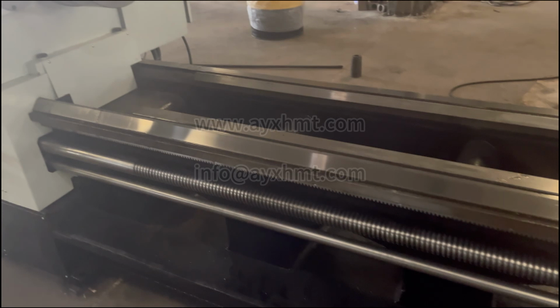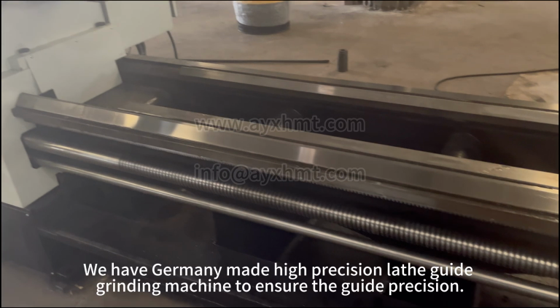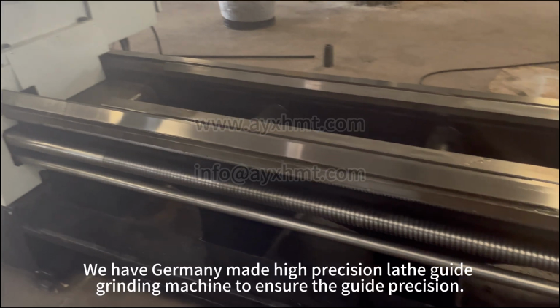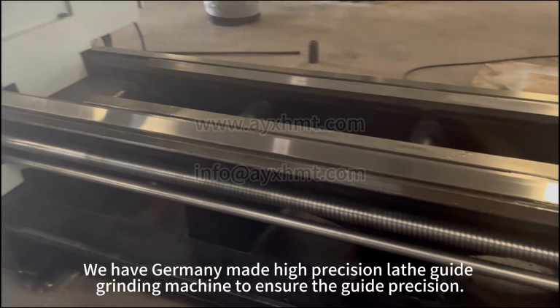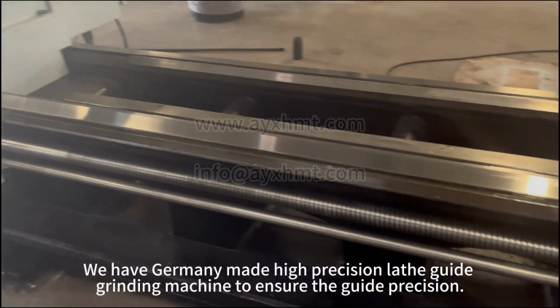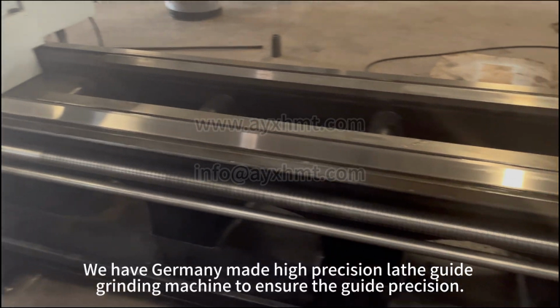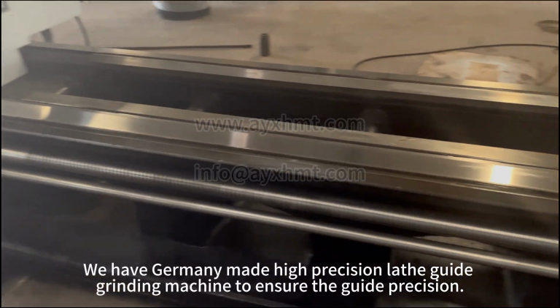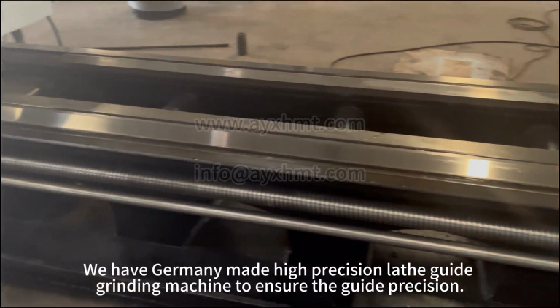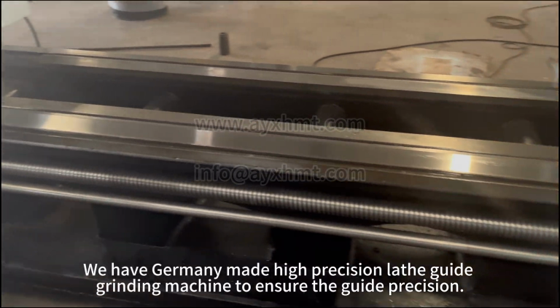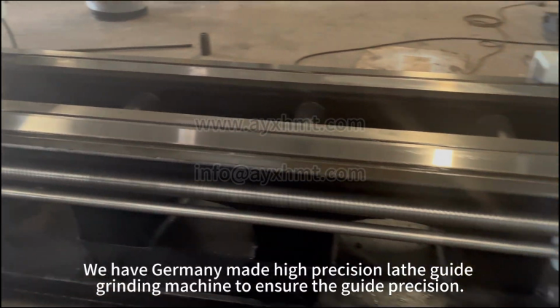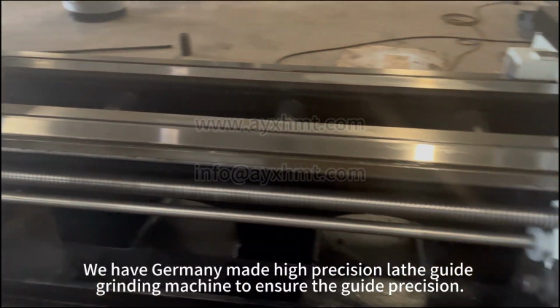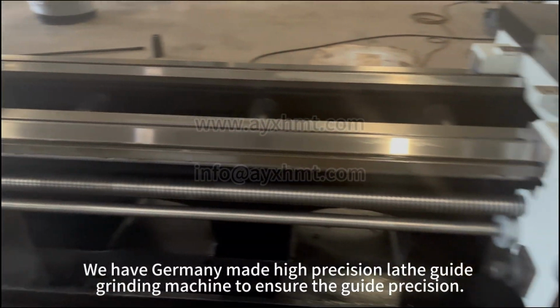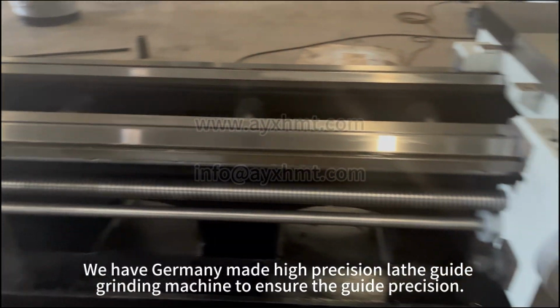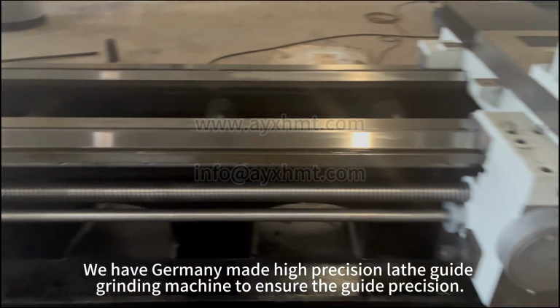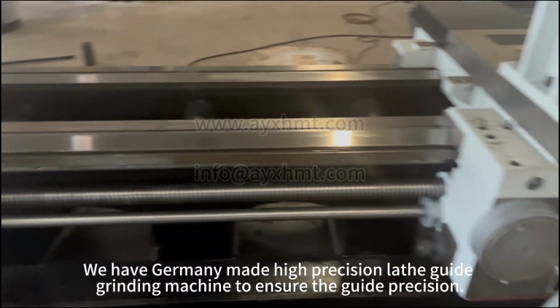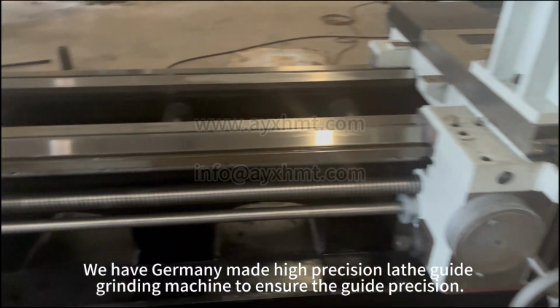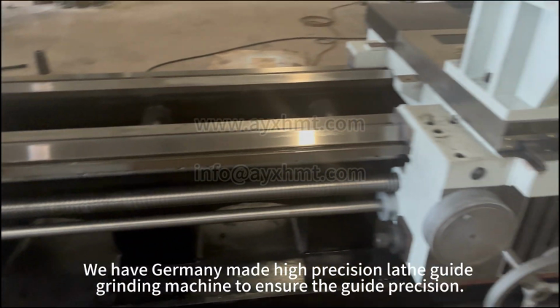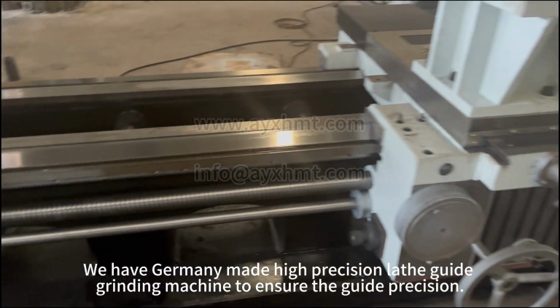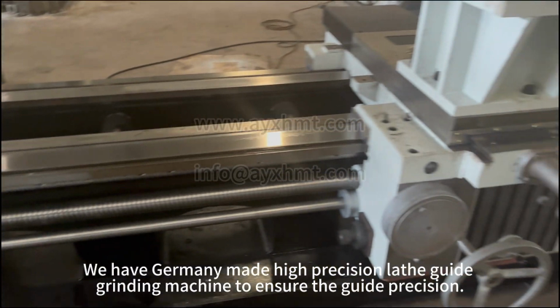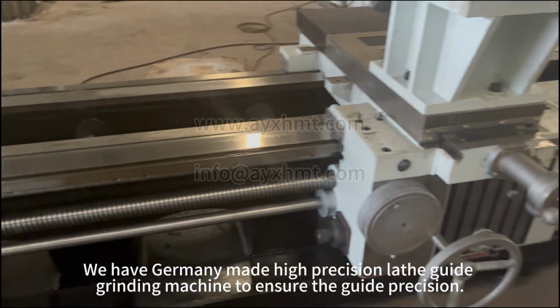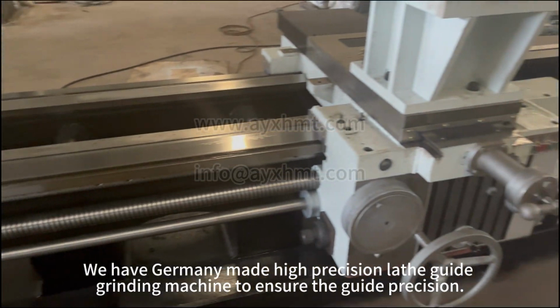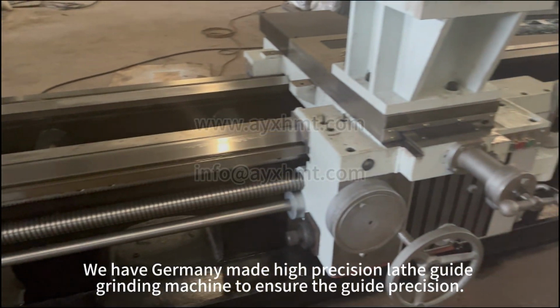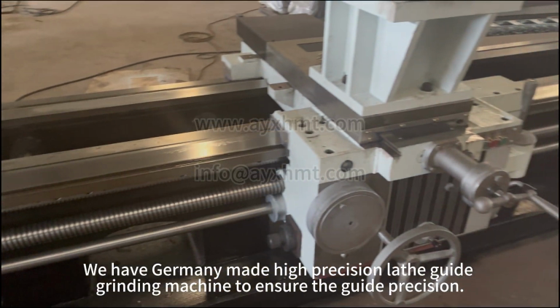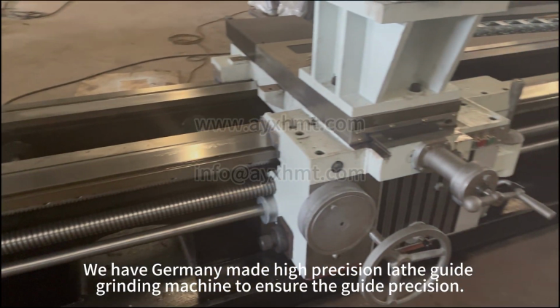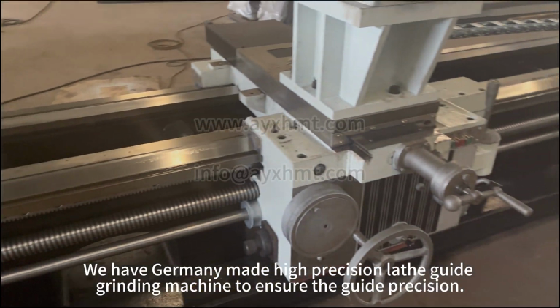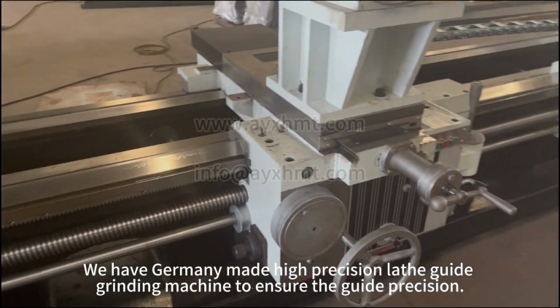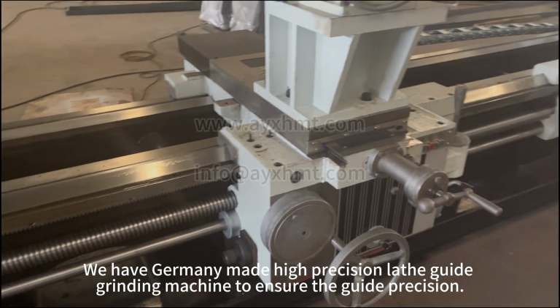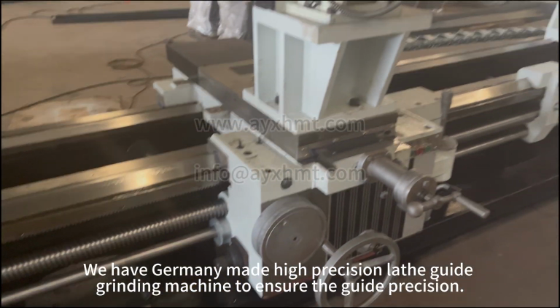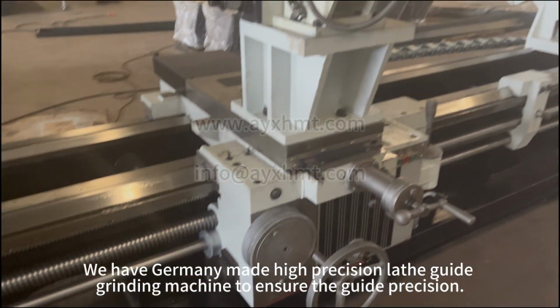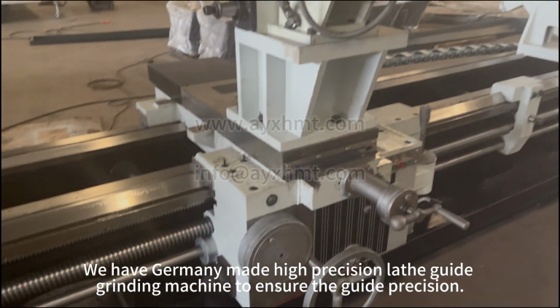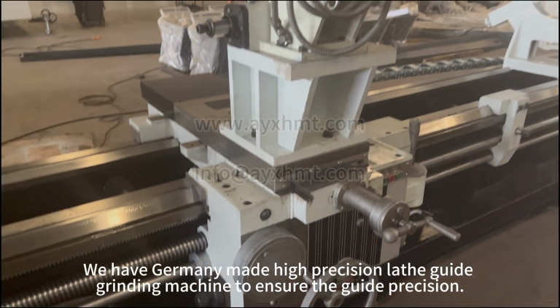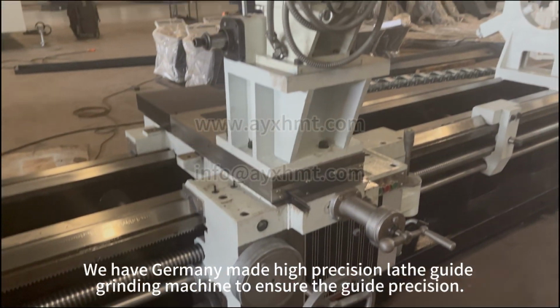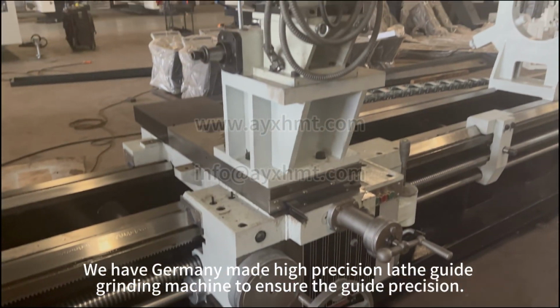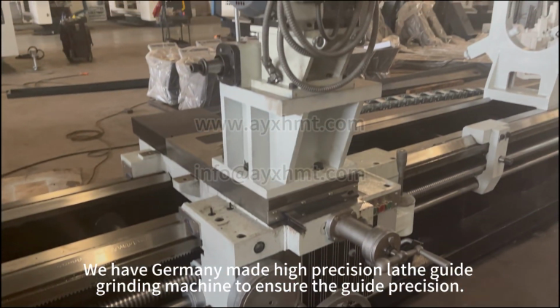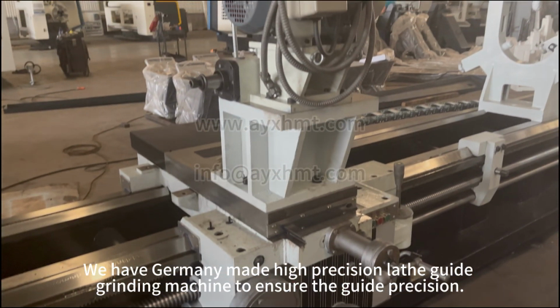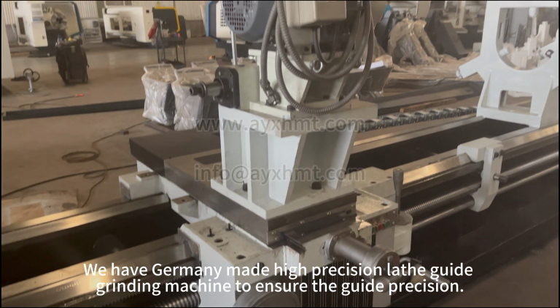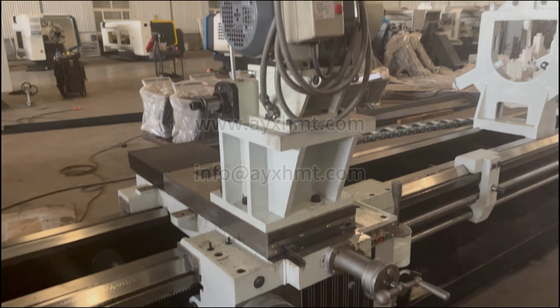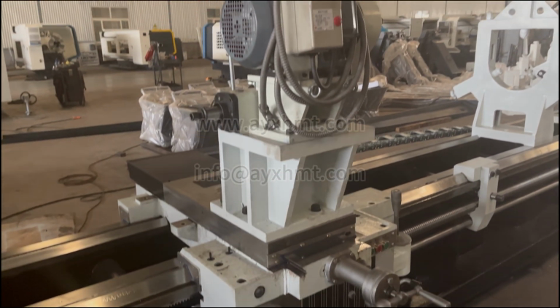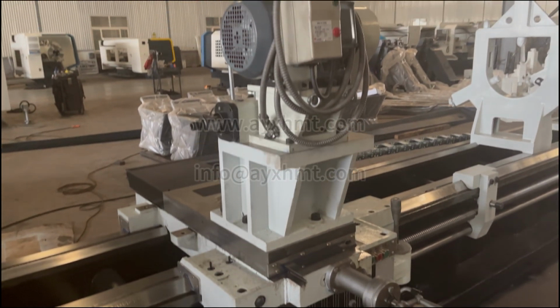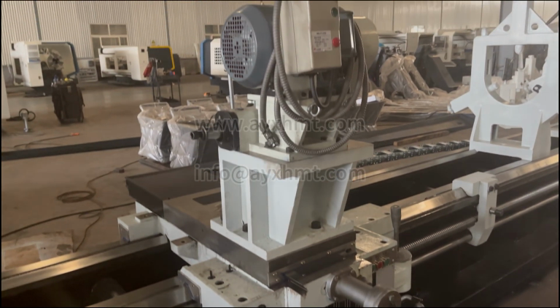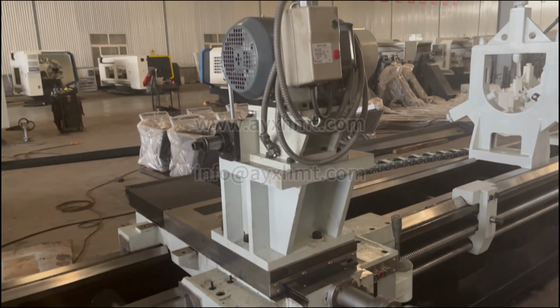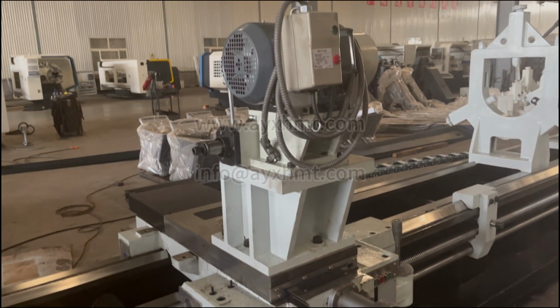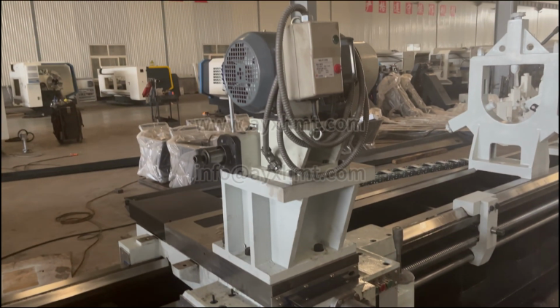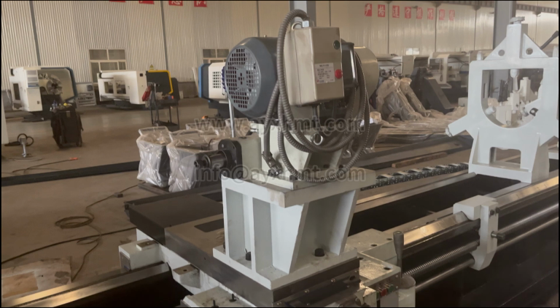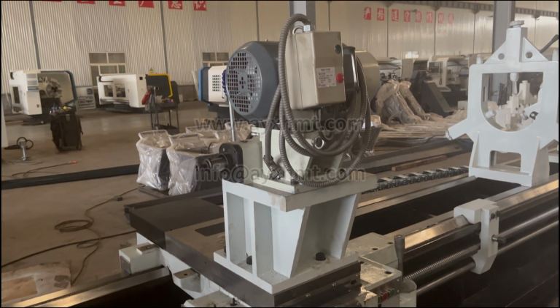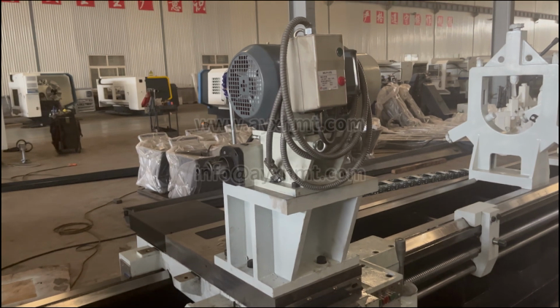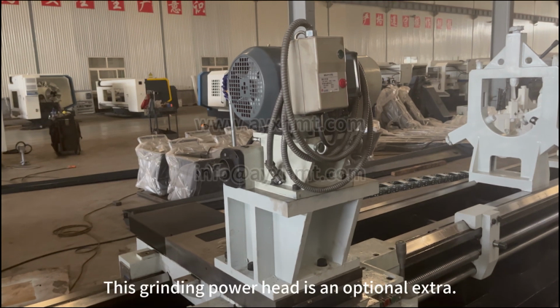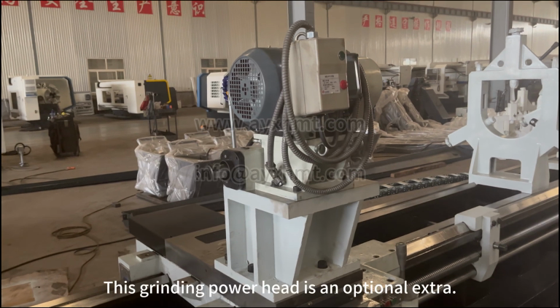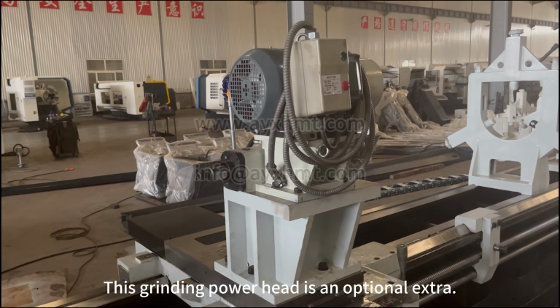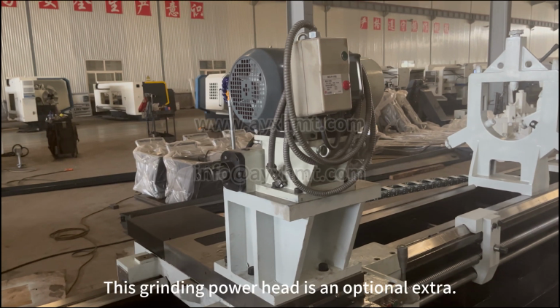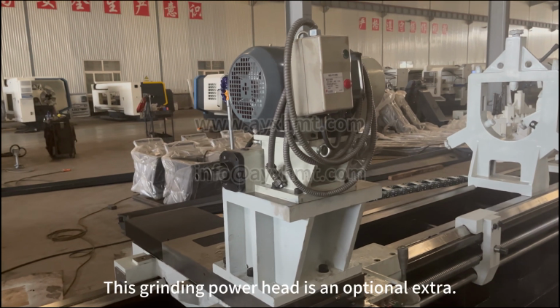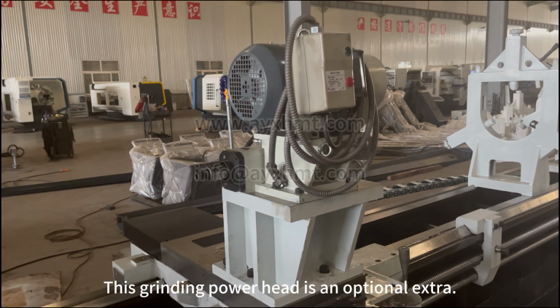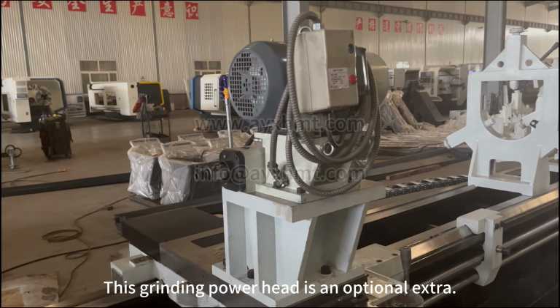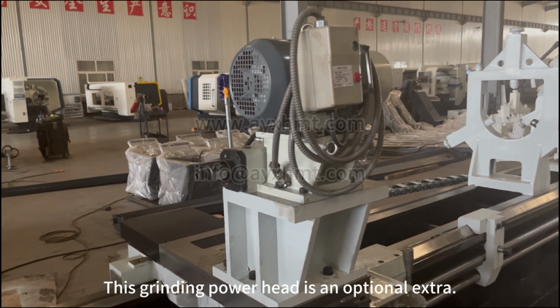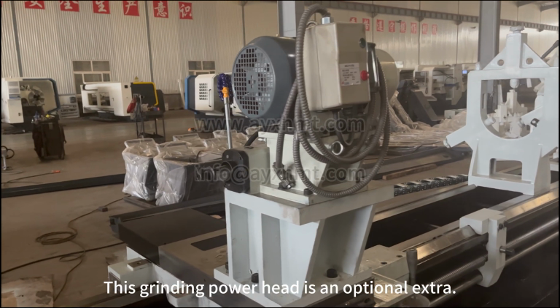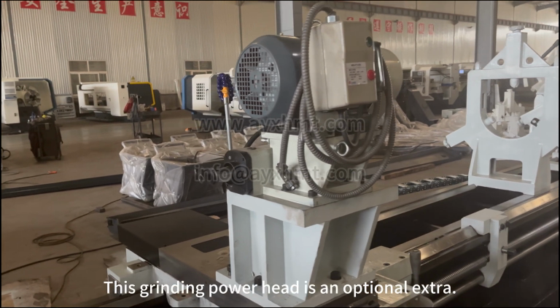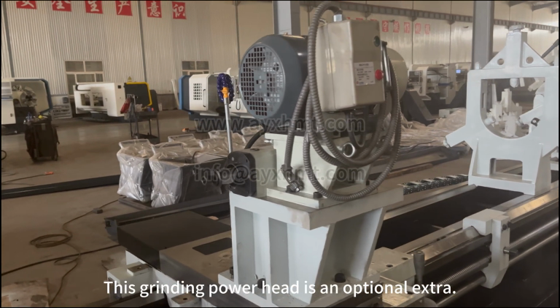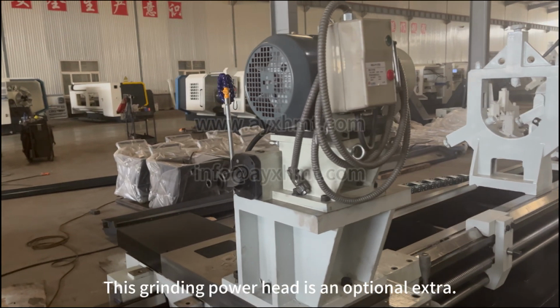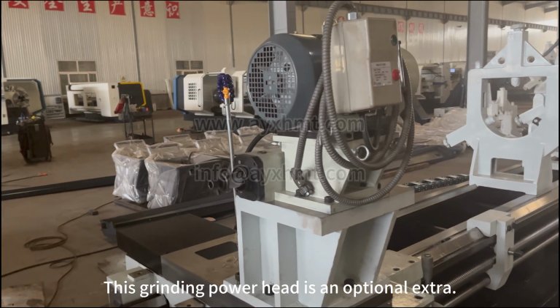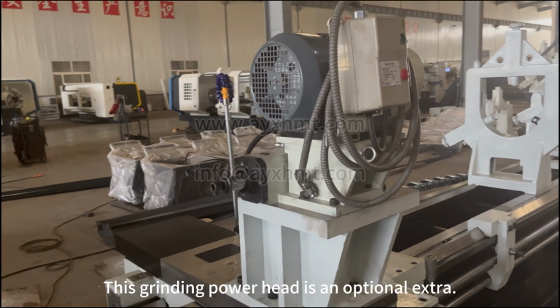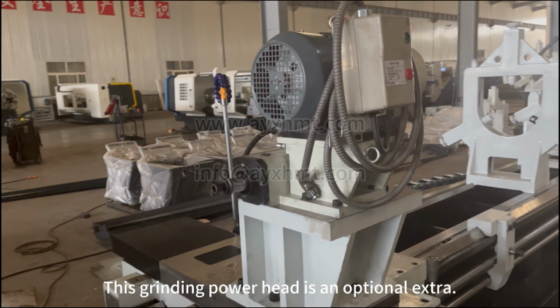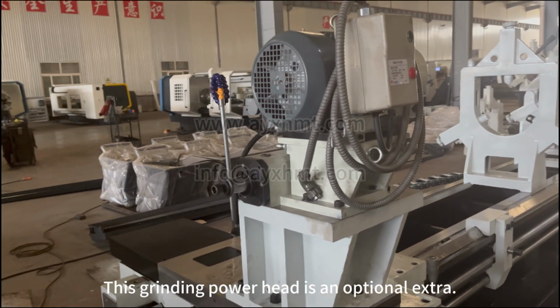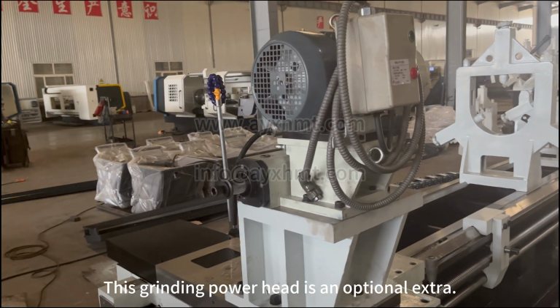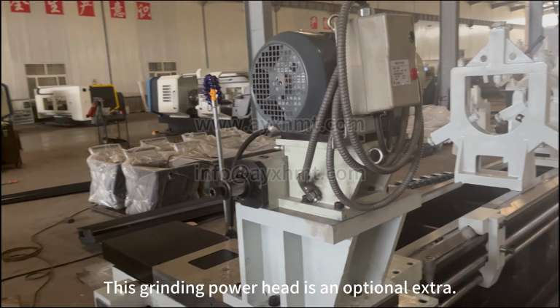We have a Germany-made high-precision lathe guide grinding machine to ensure guide precision. This grinding power head is an optional extra.